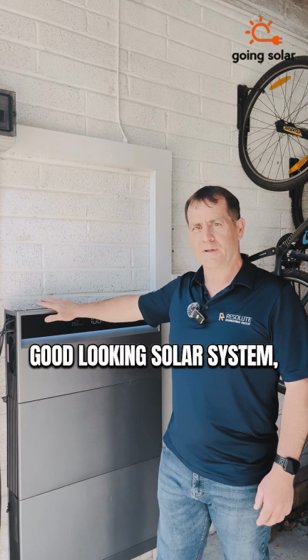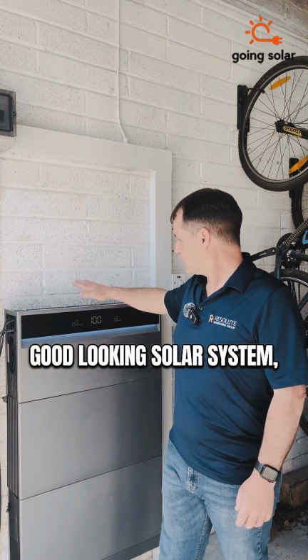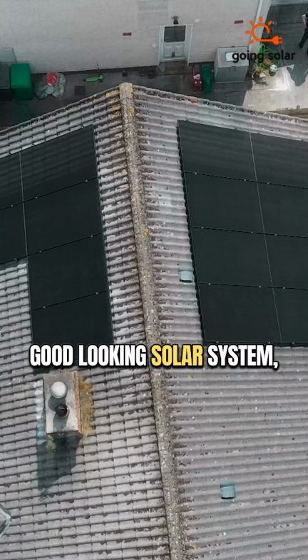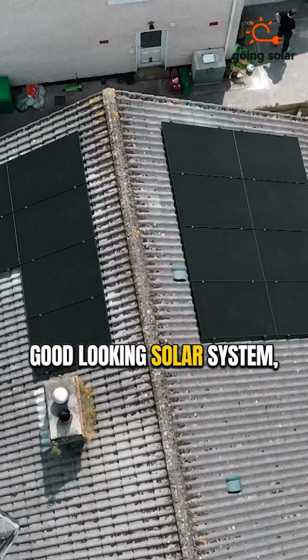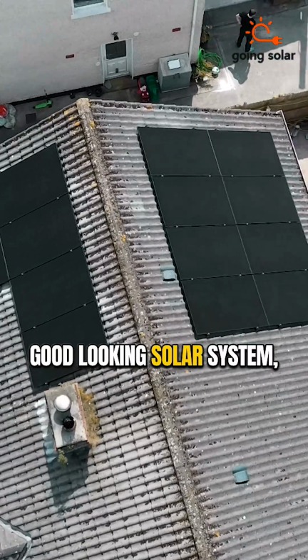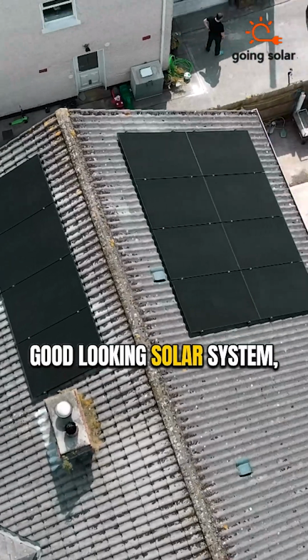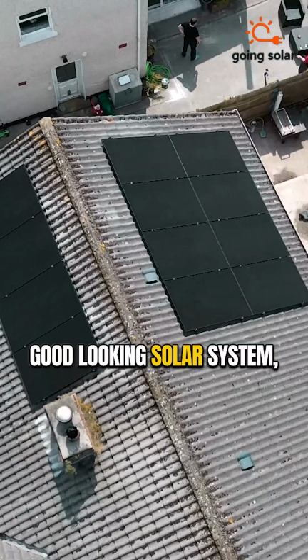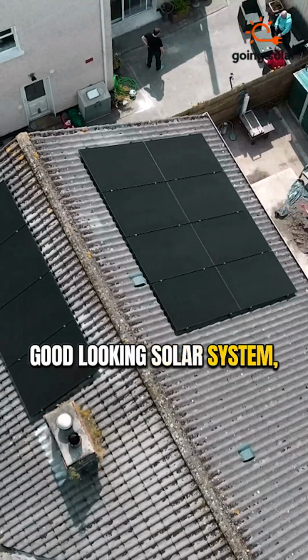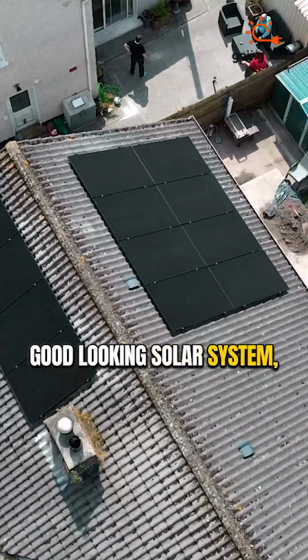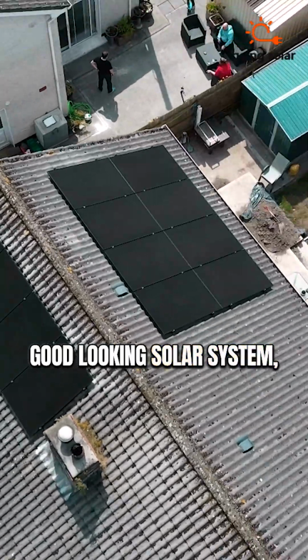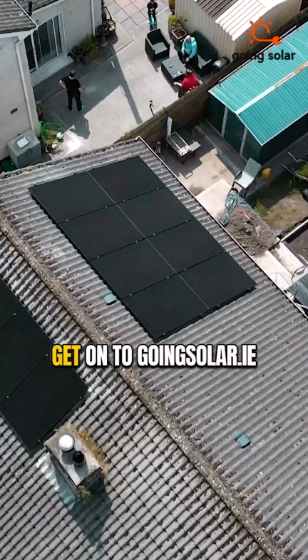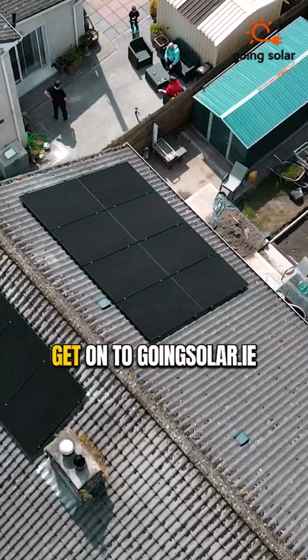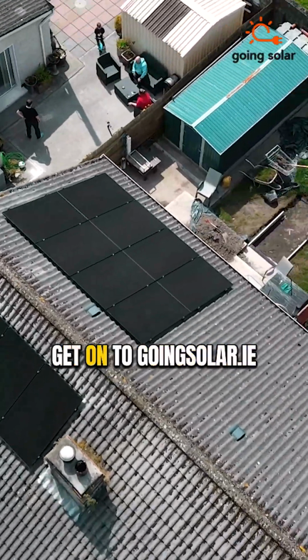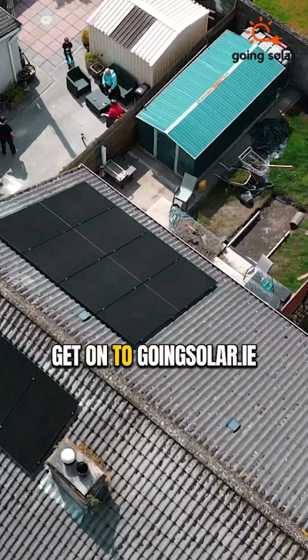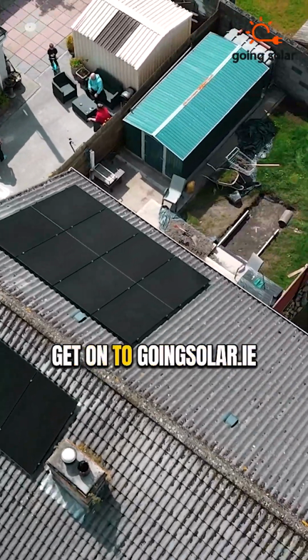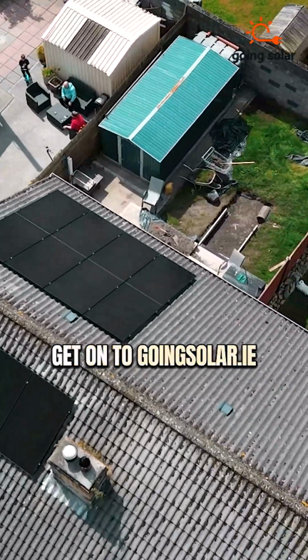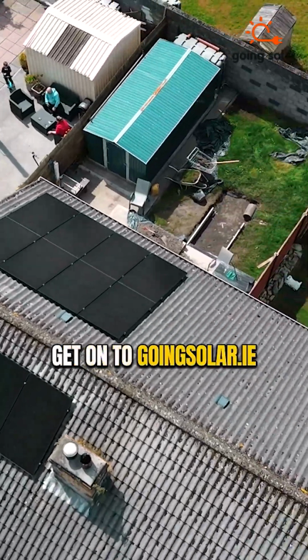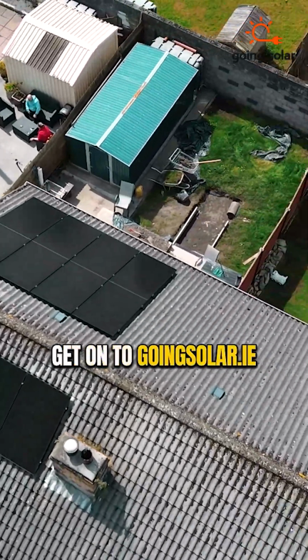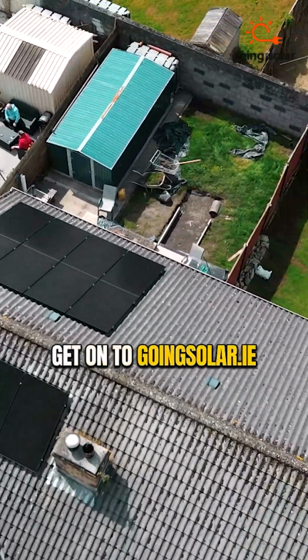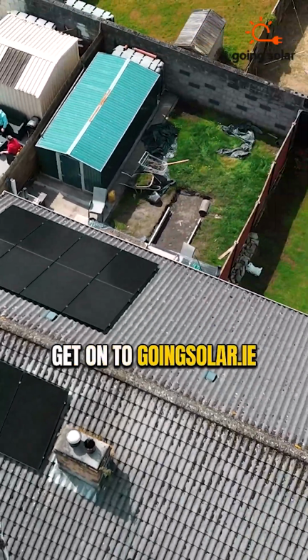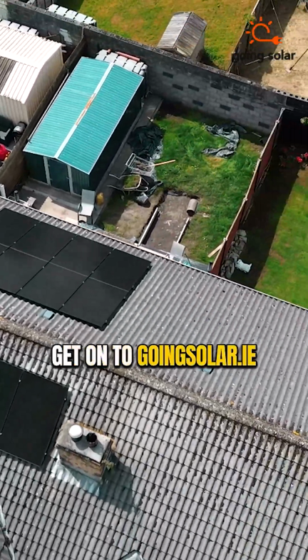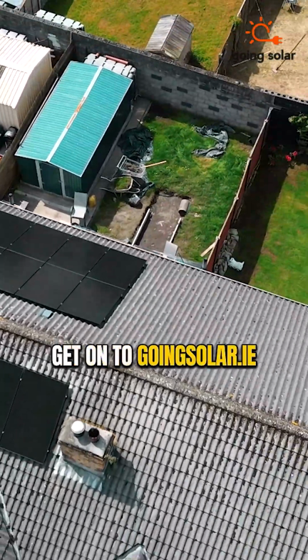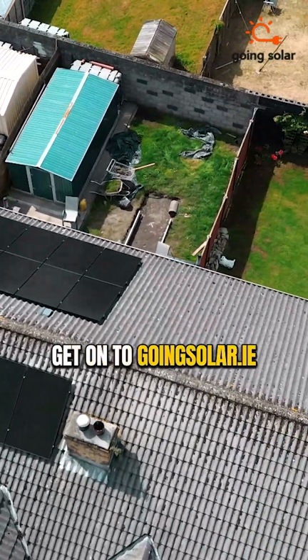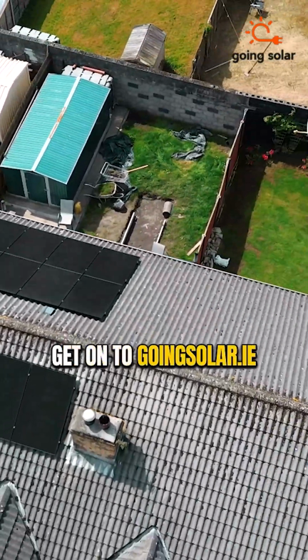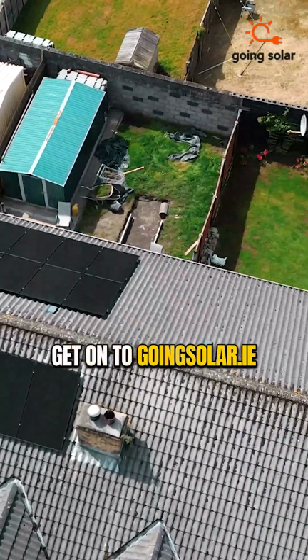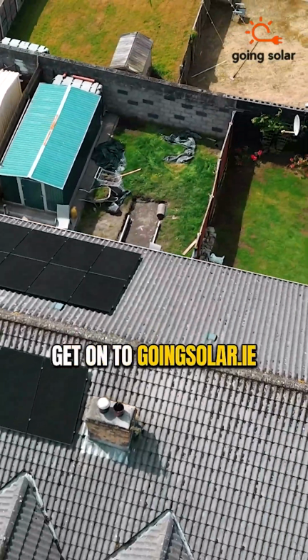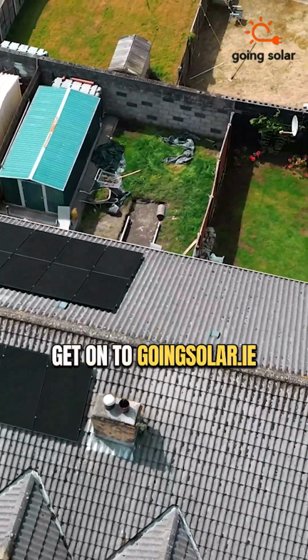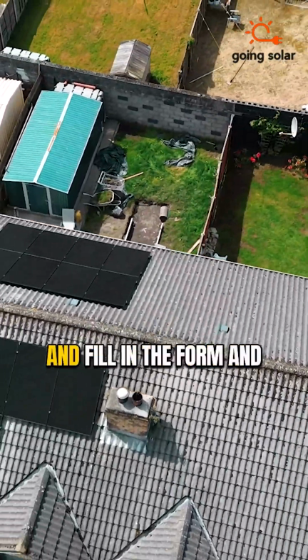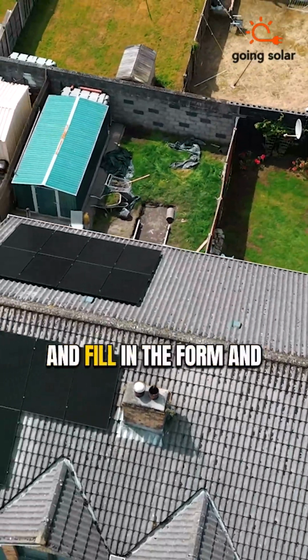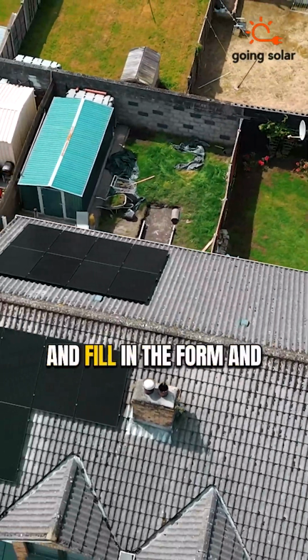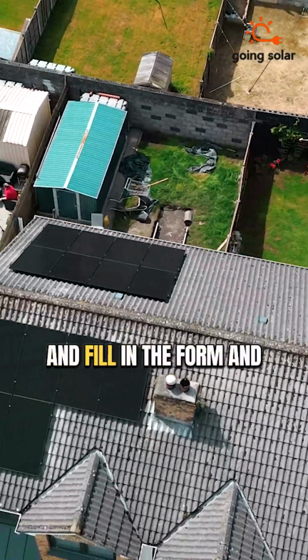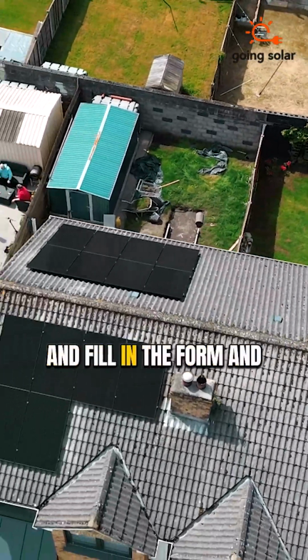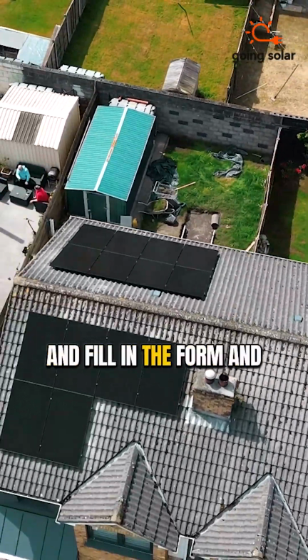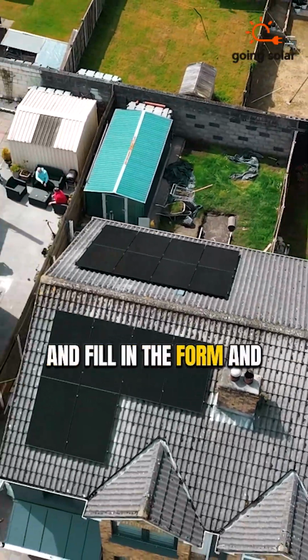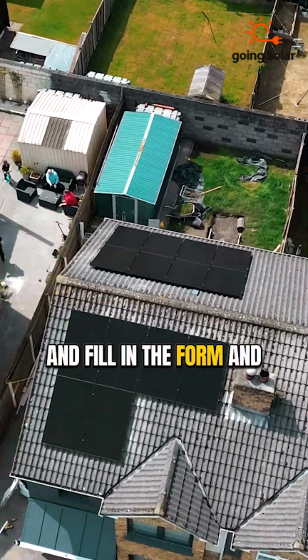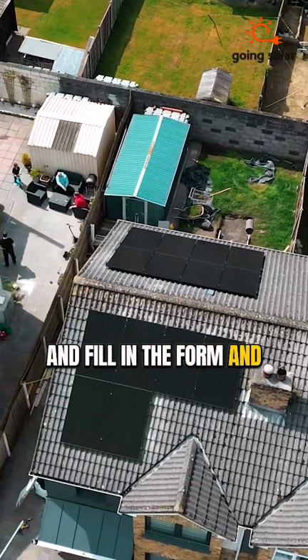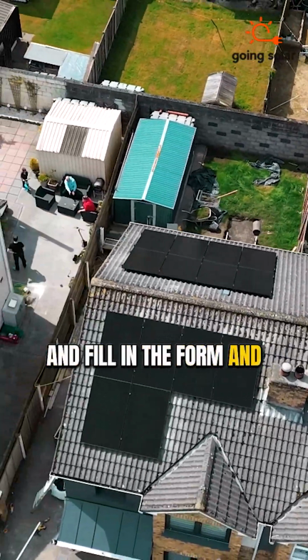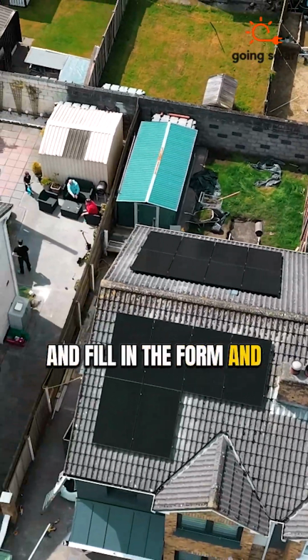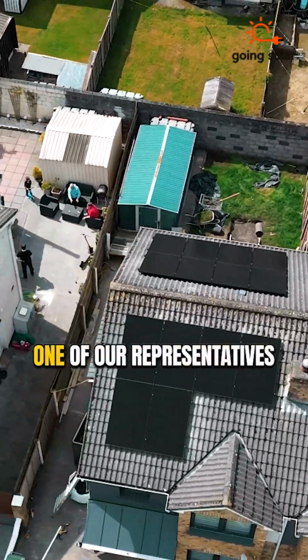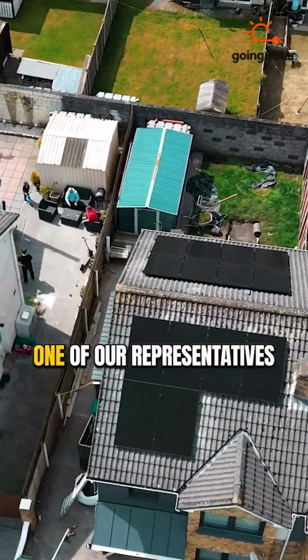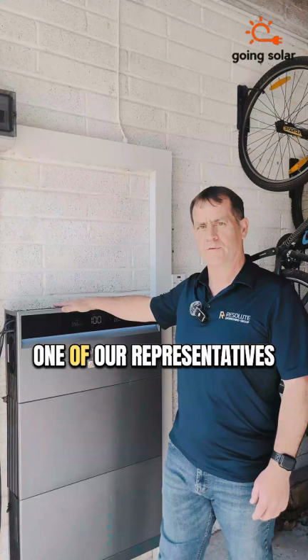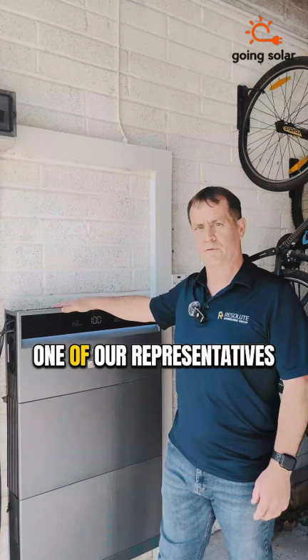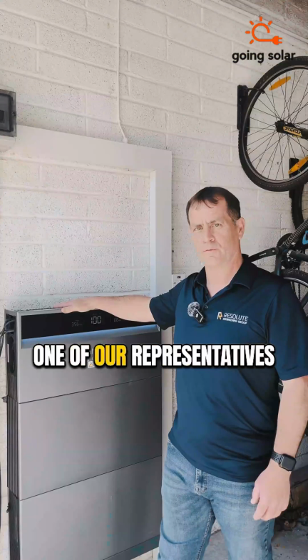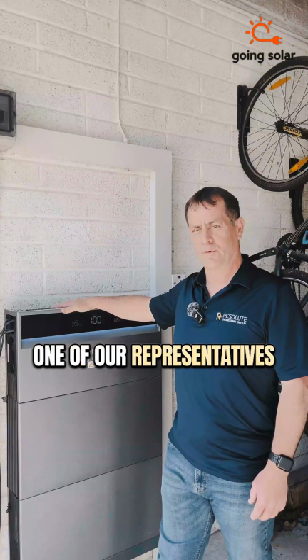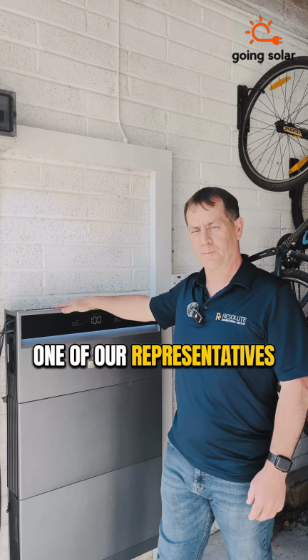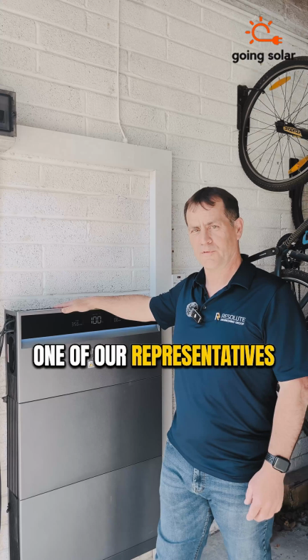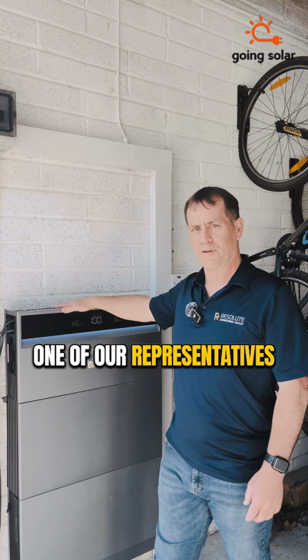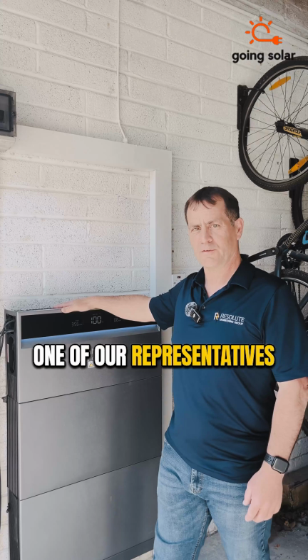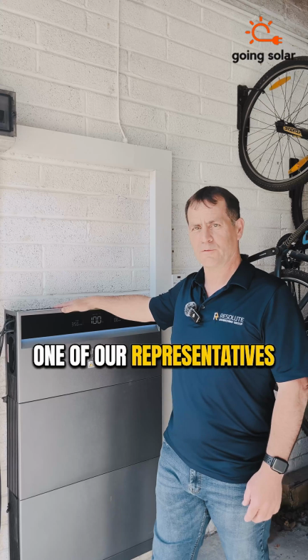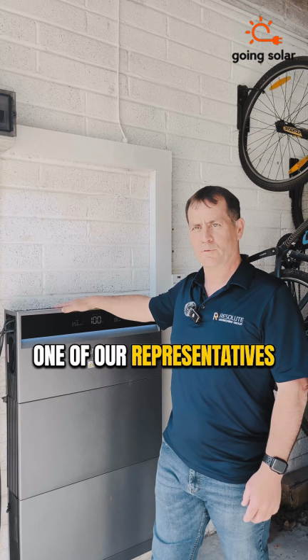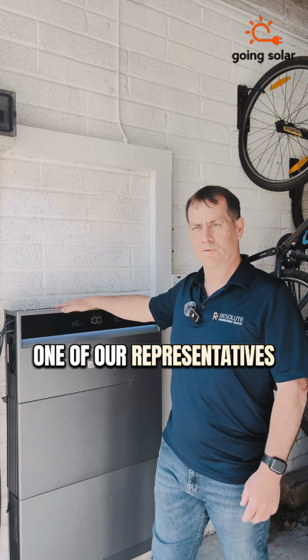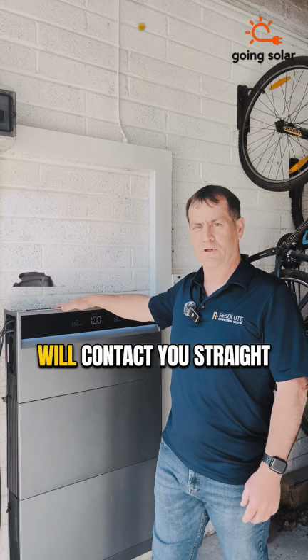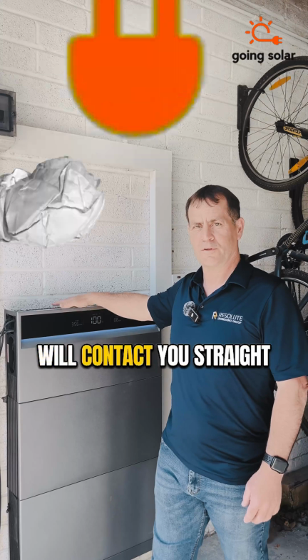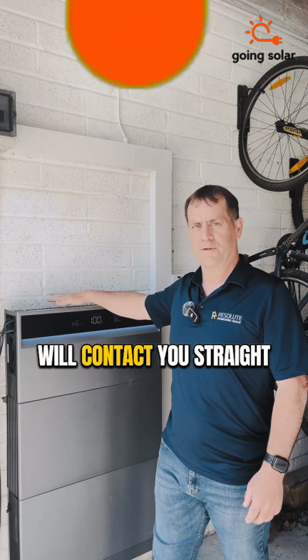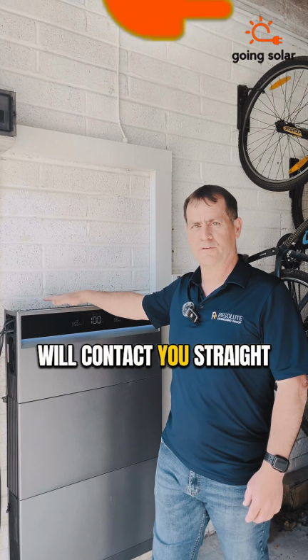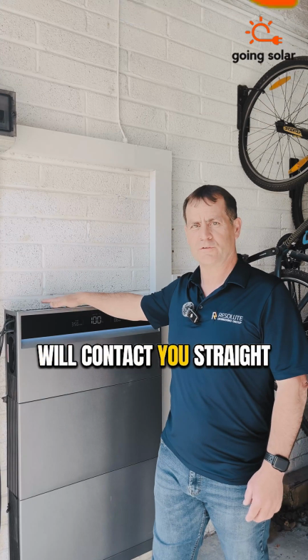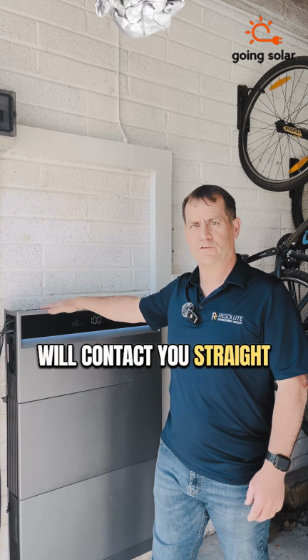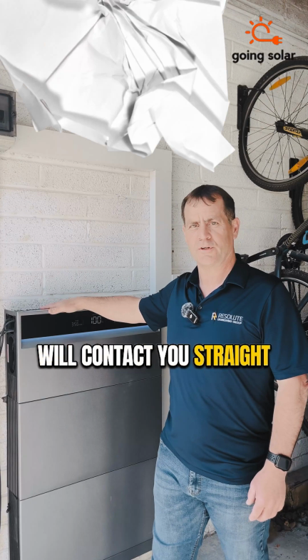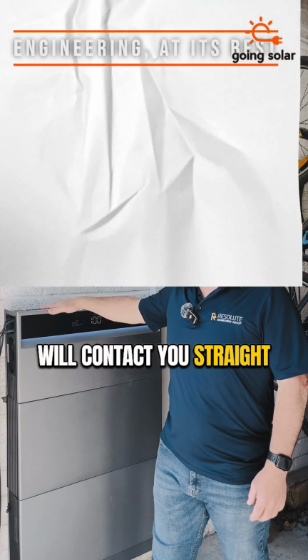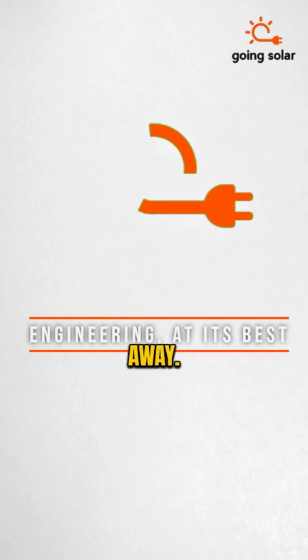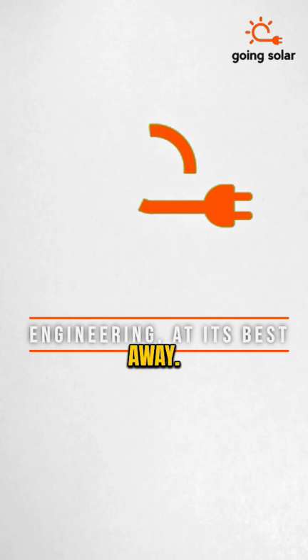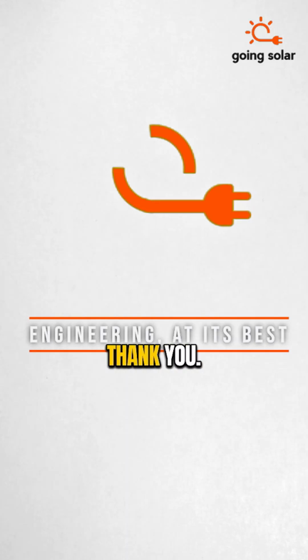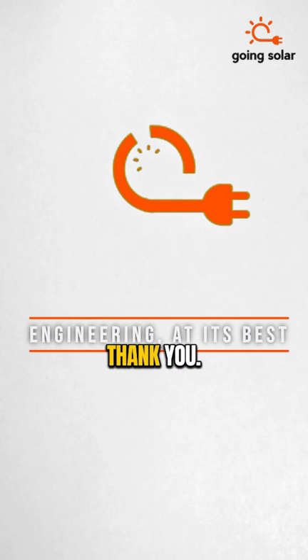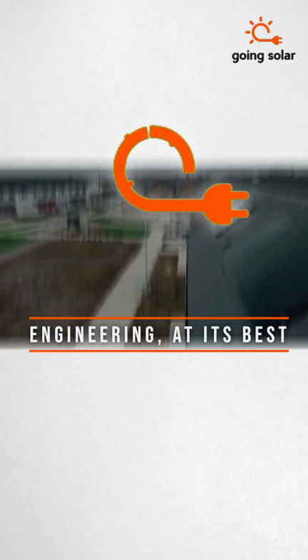Get on to goingsolar.ie and fill in the form and one of our representatives will contact you straight away. Thank you.